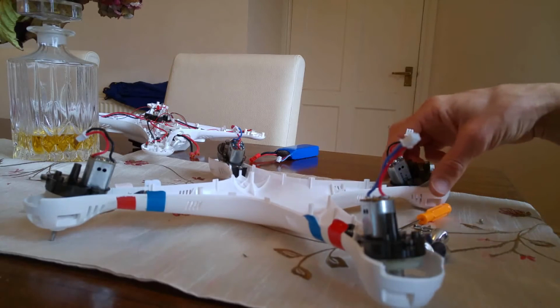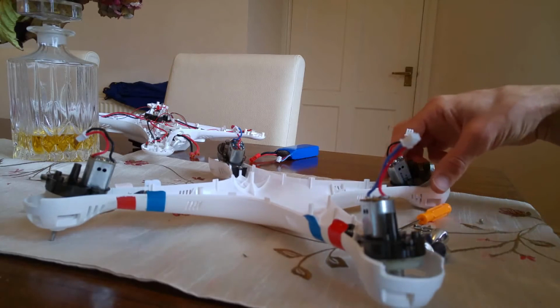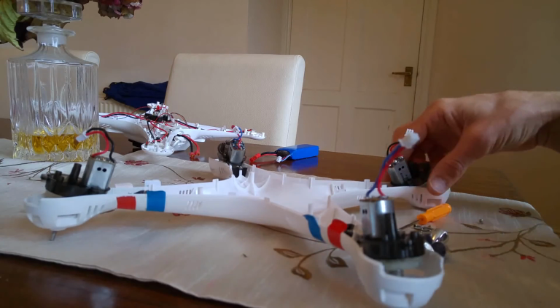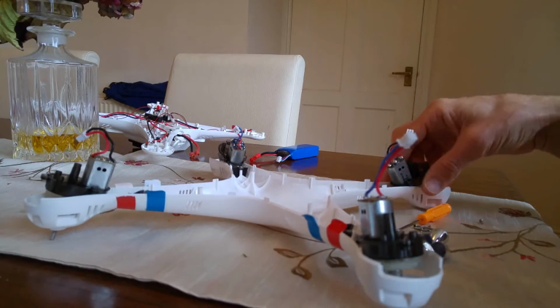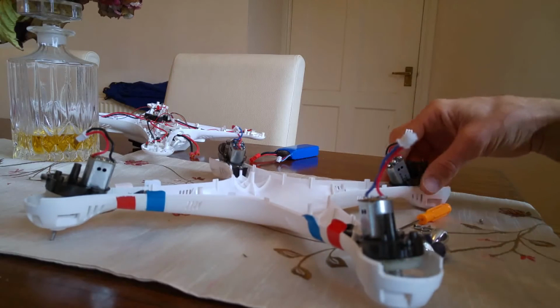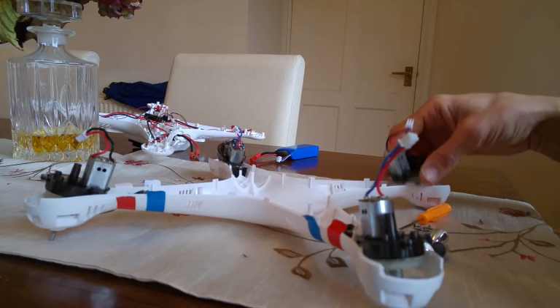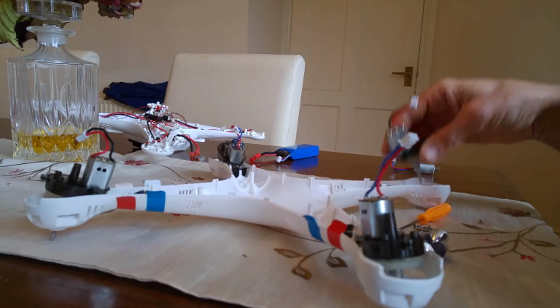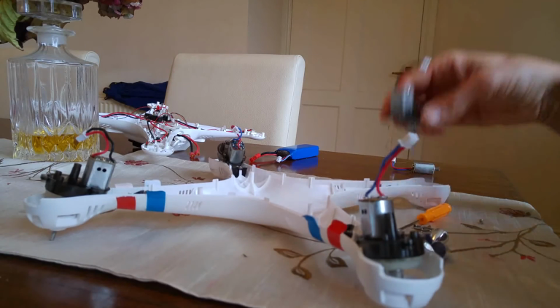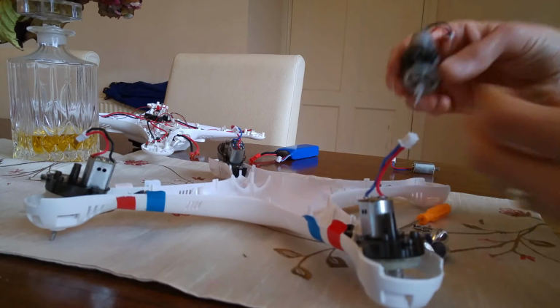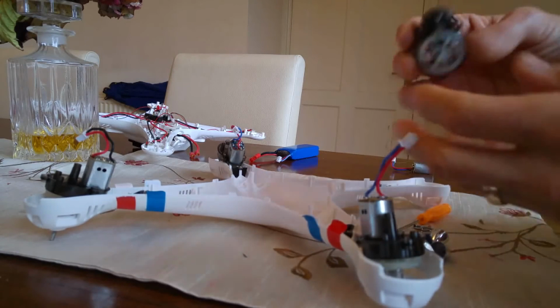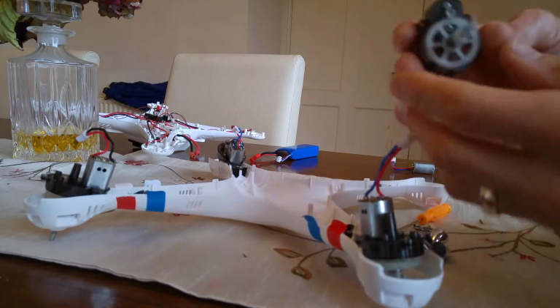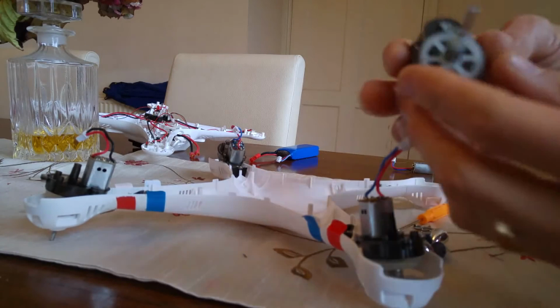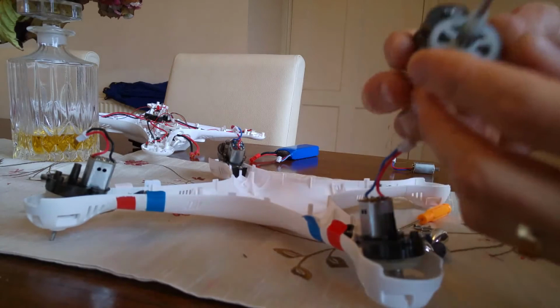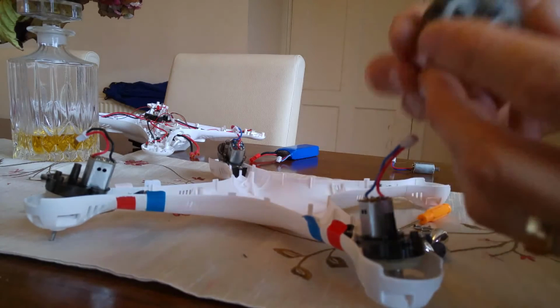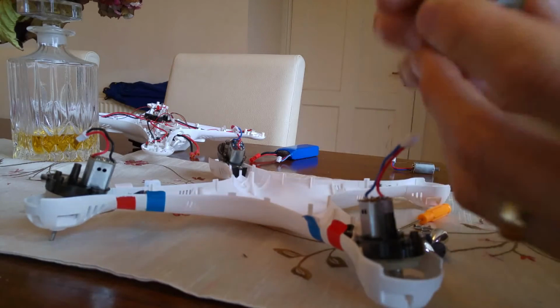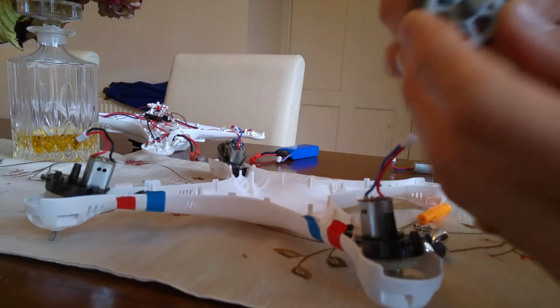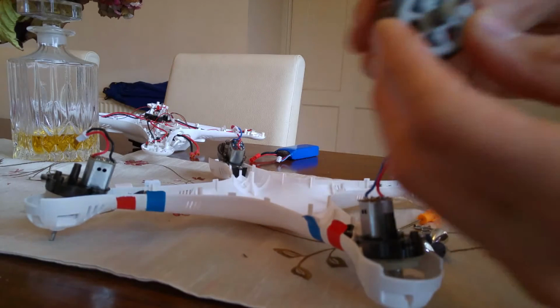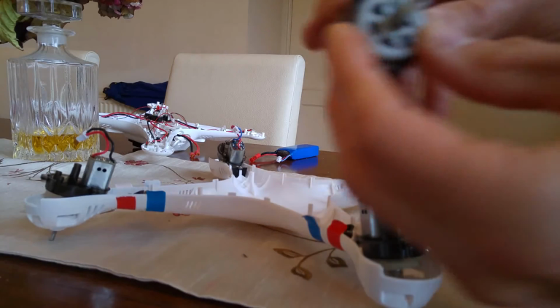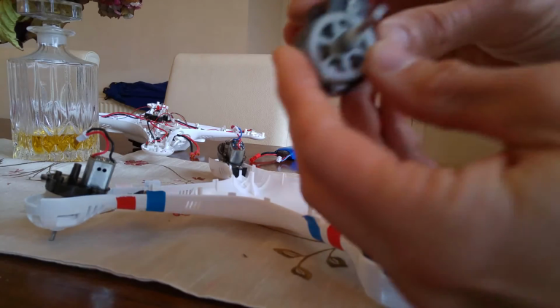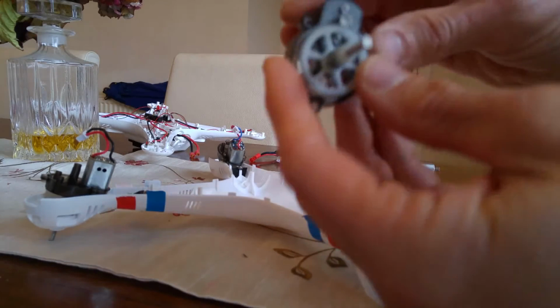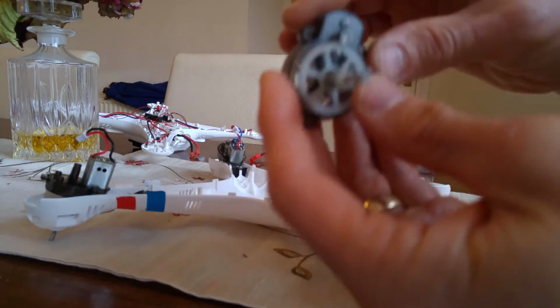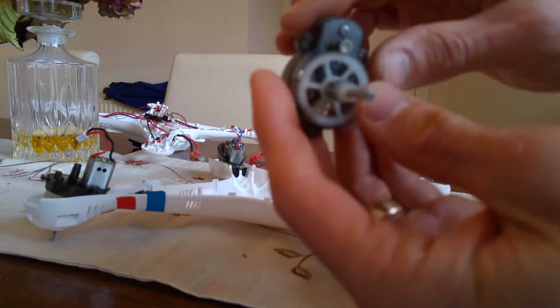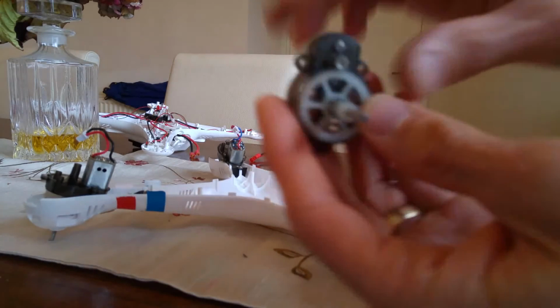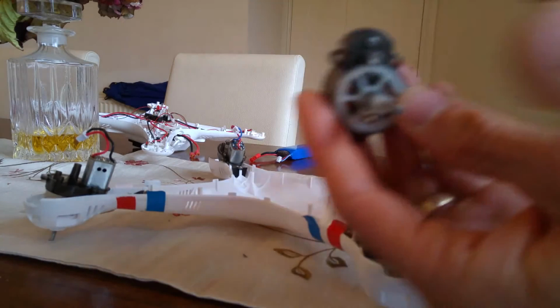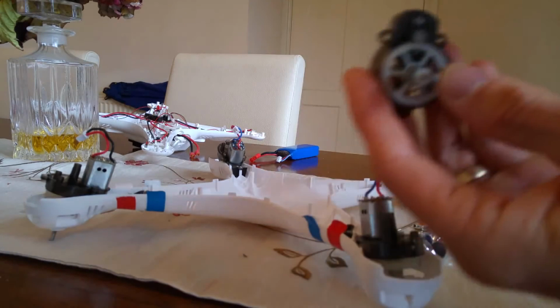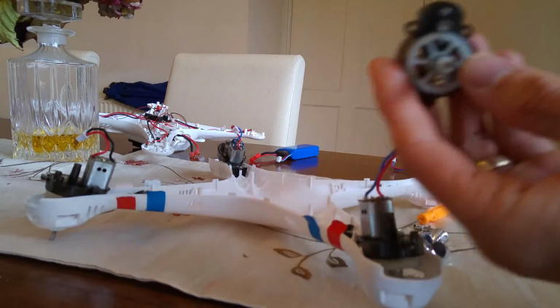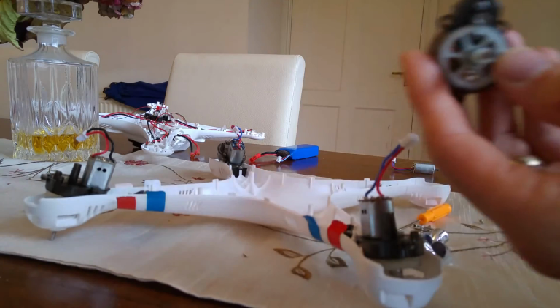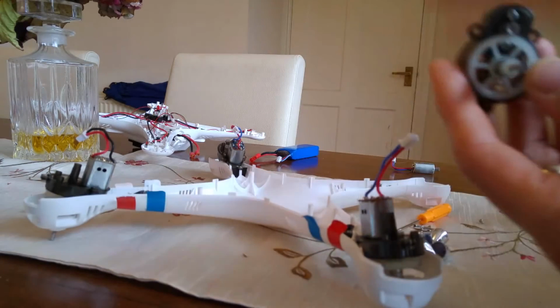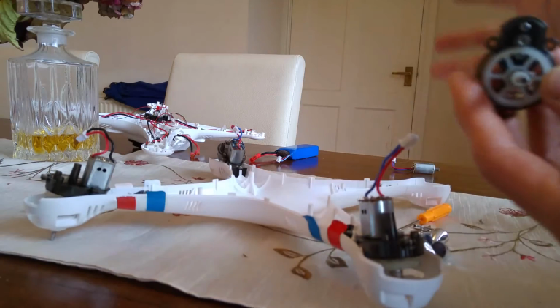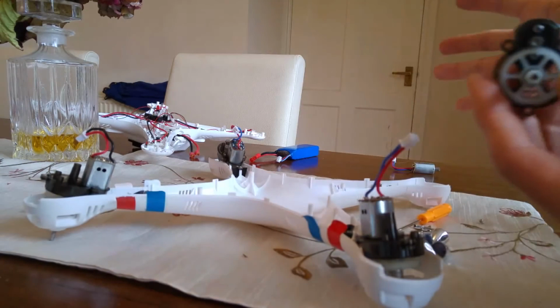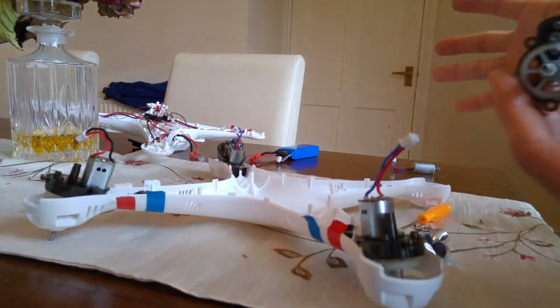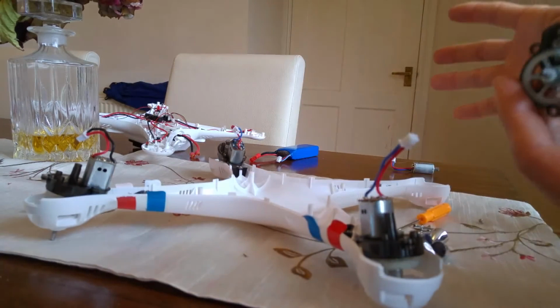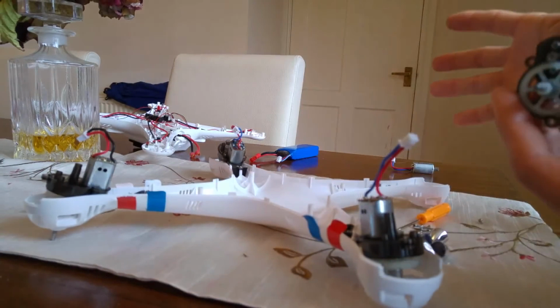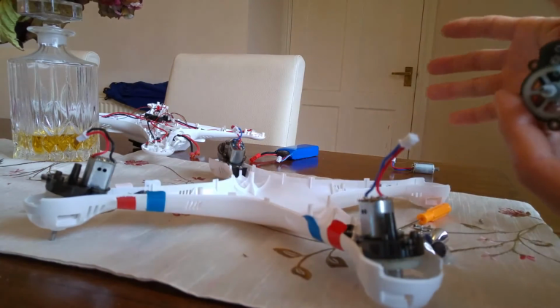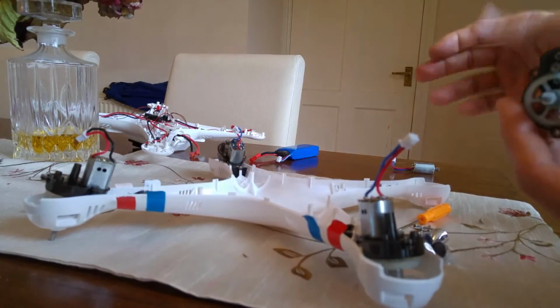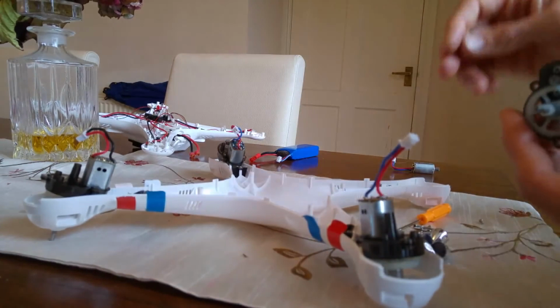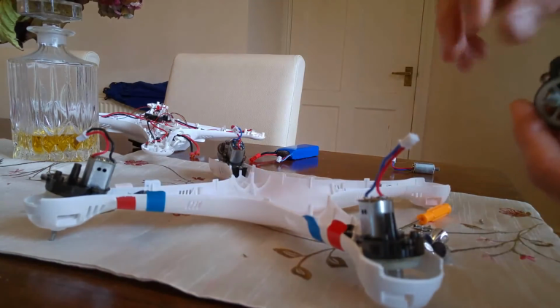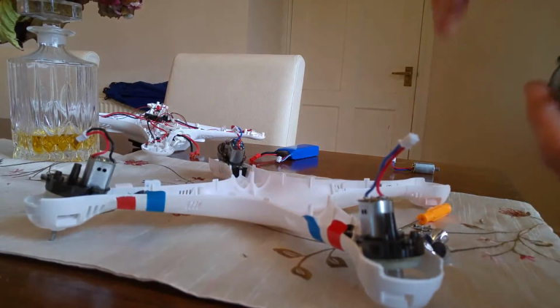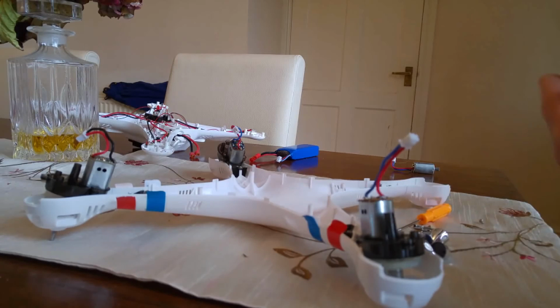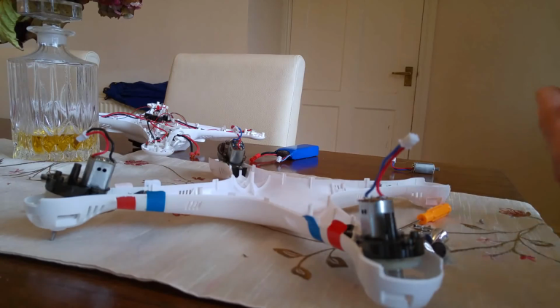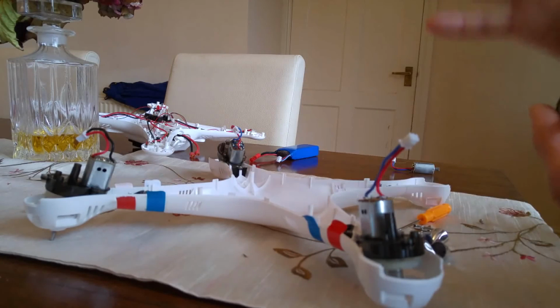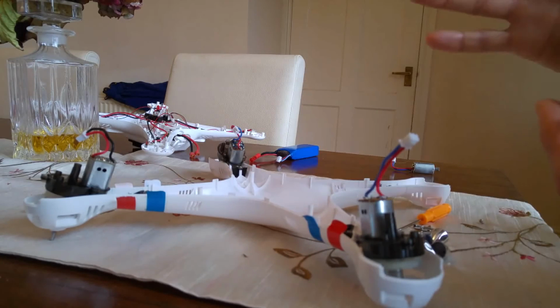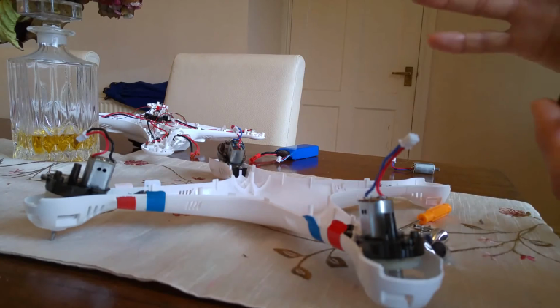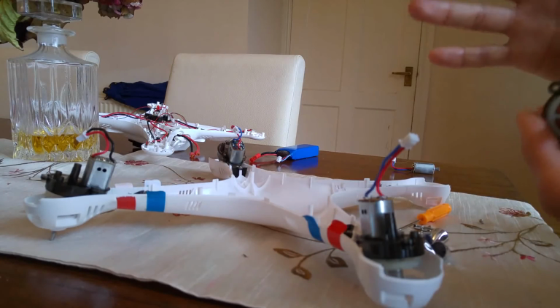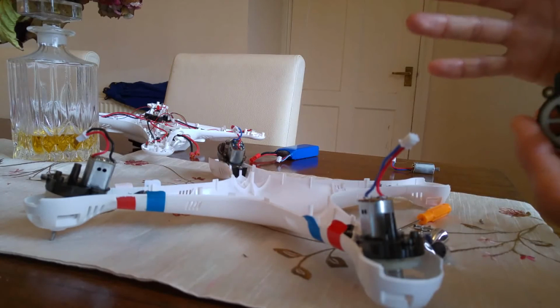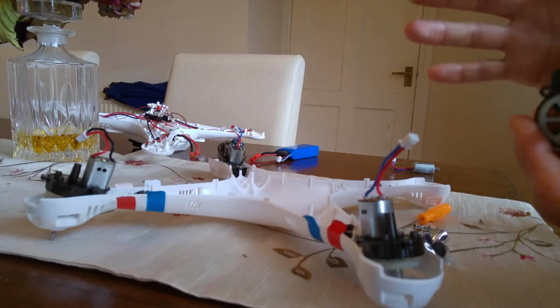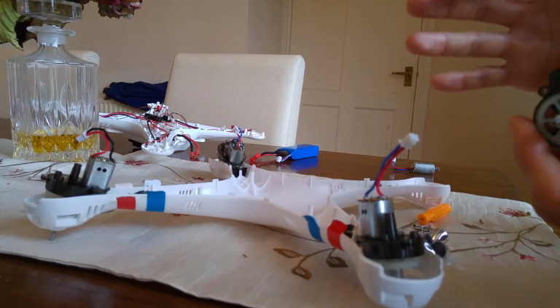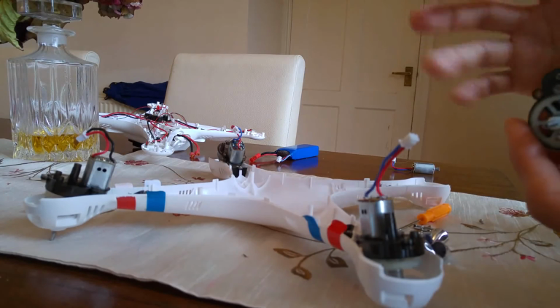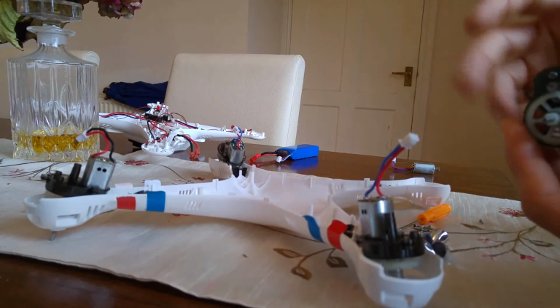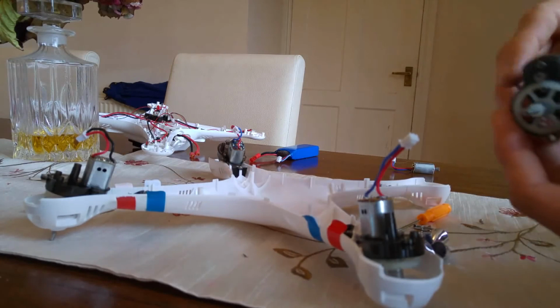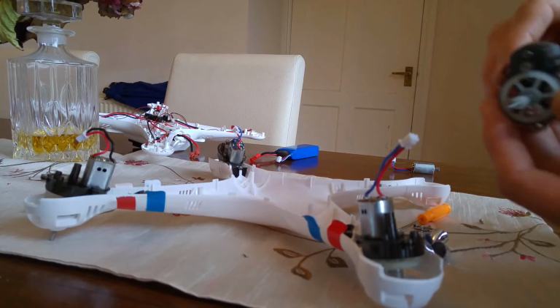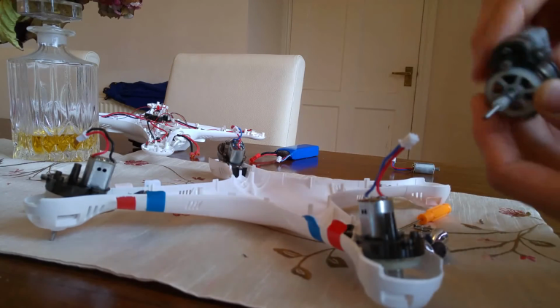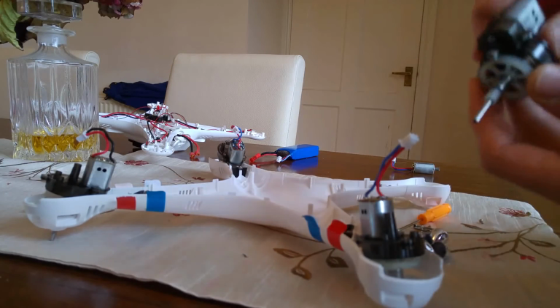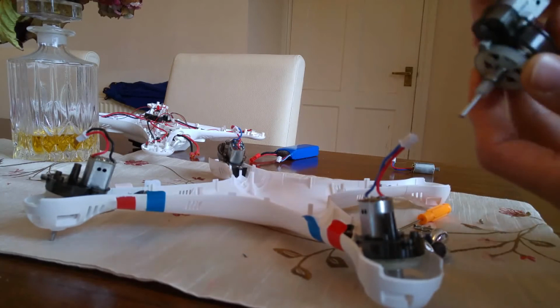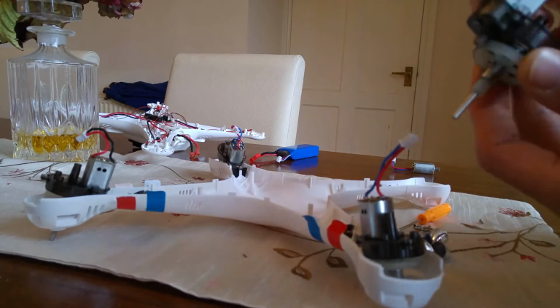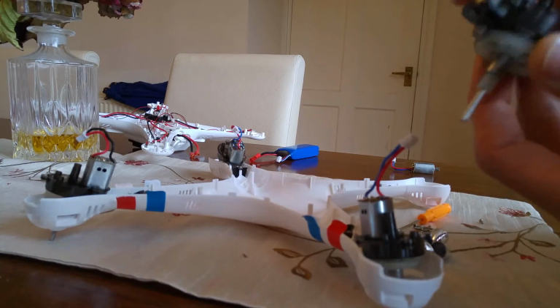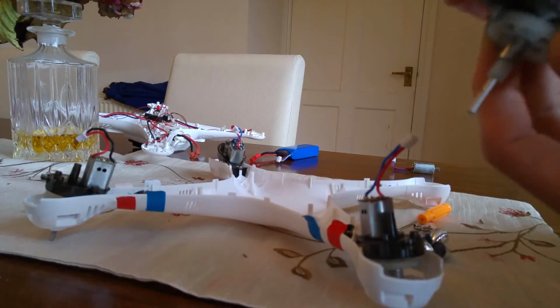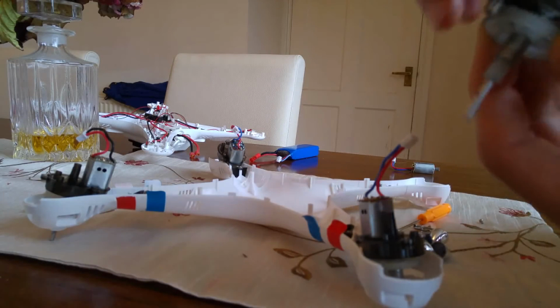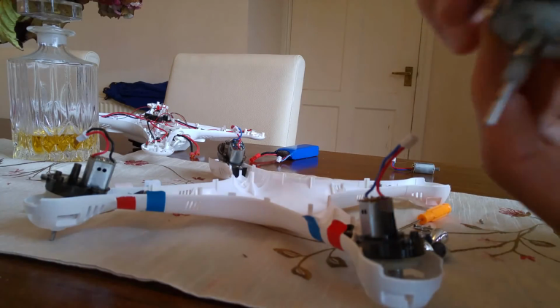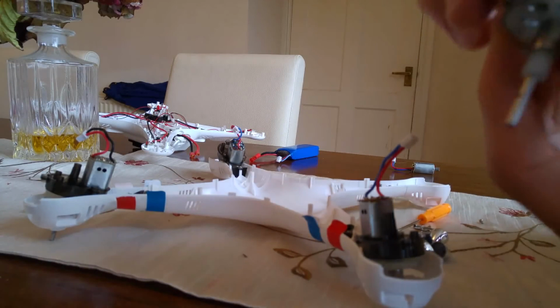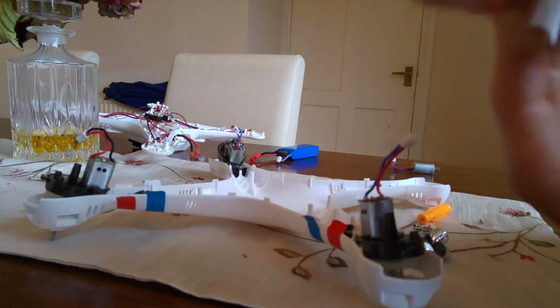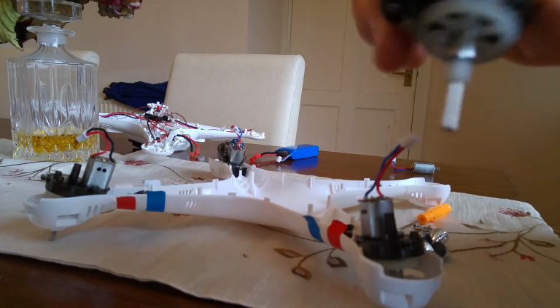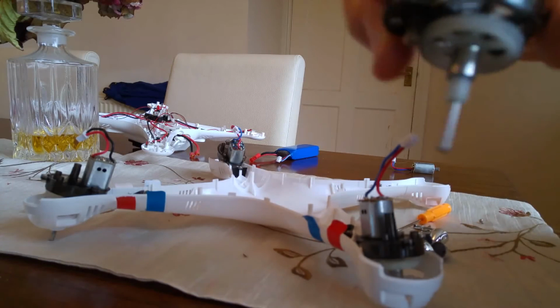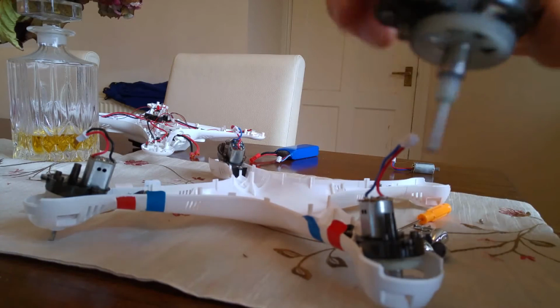And then basically, when you strip it all down and take it all apart, you'll be left with these.